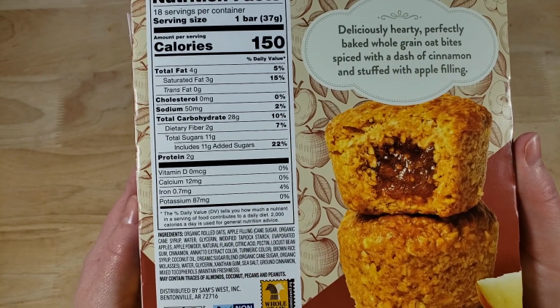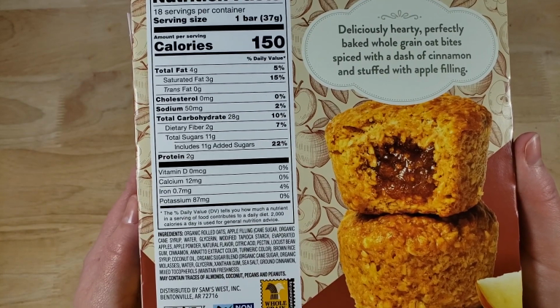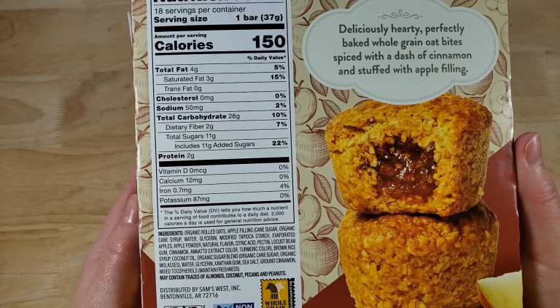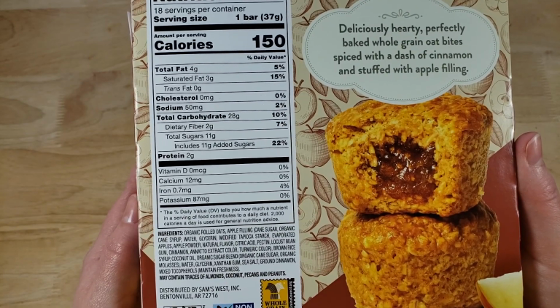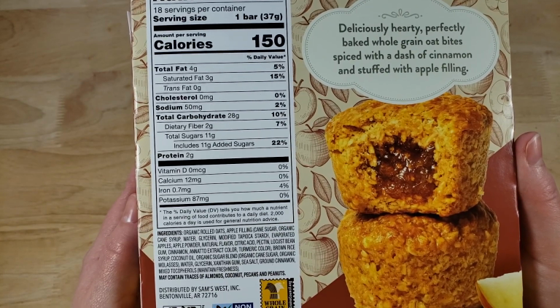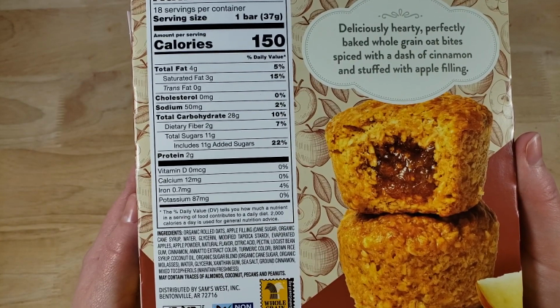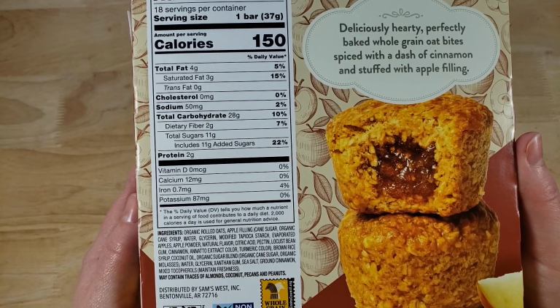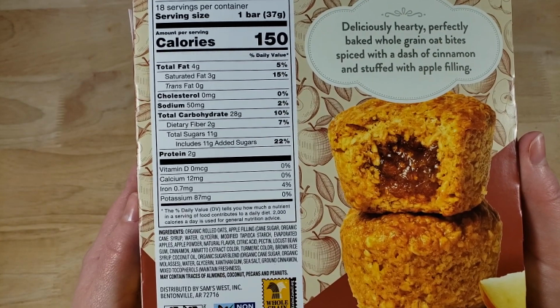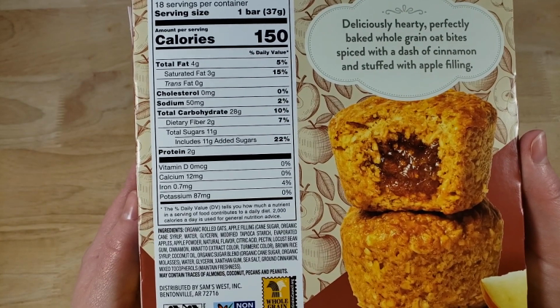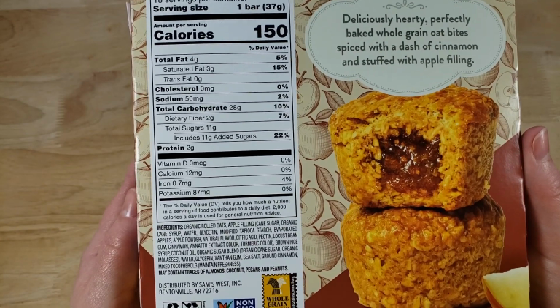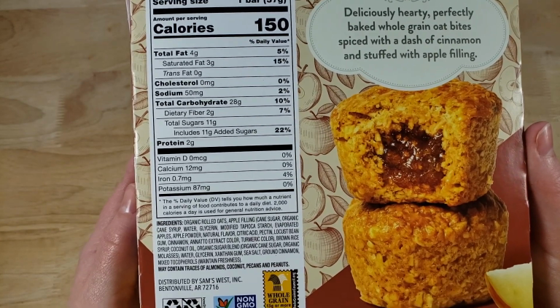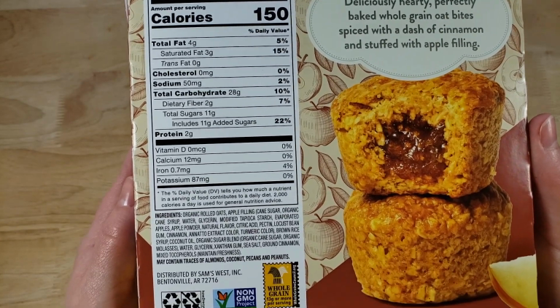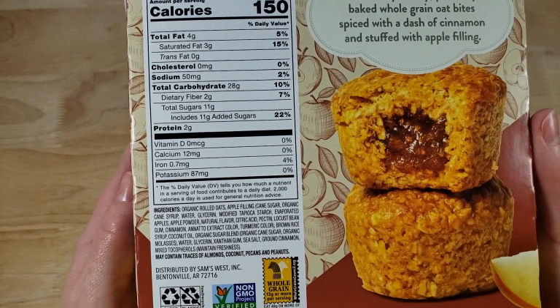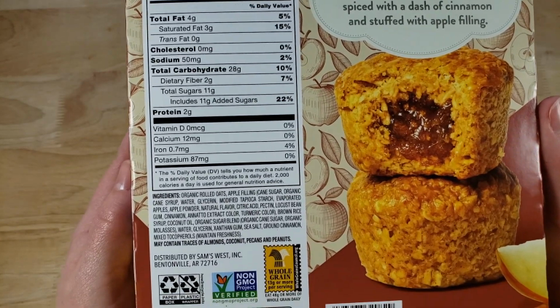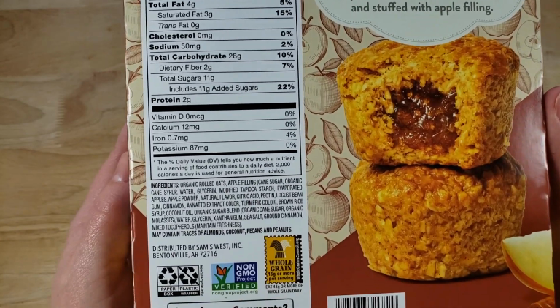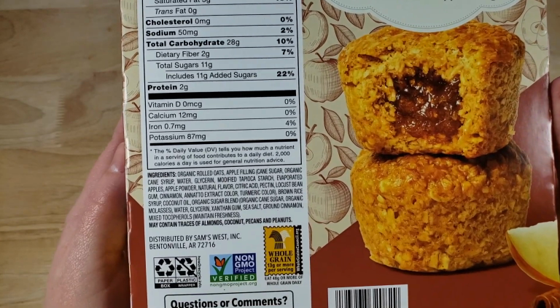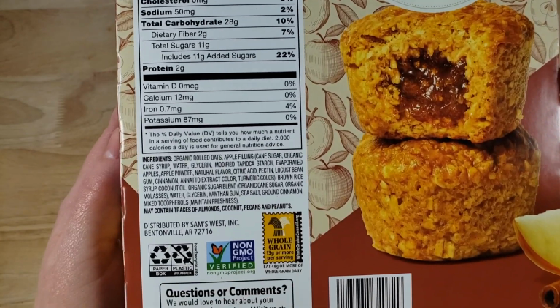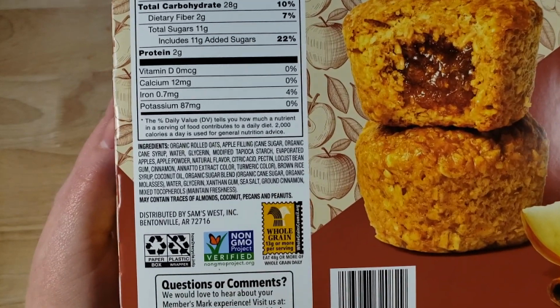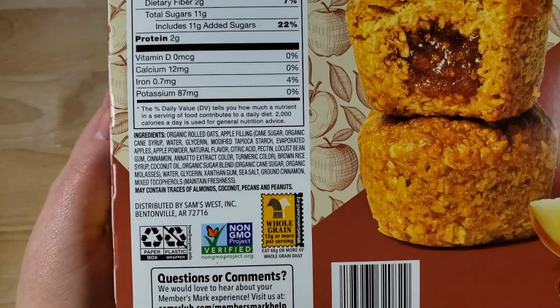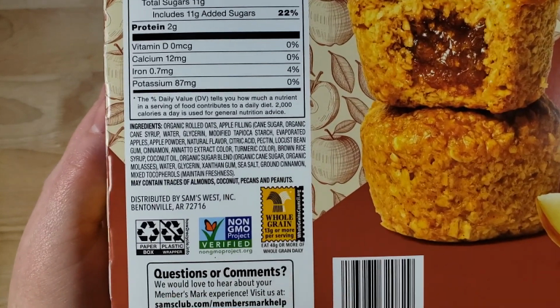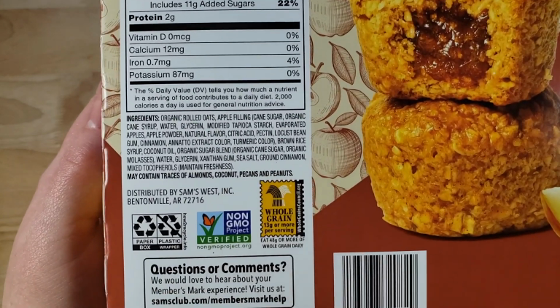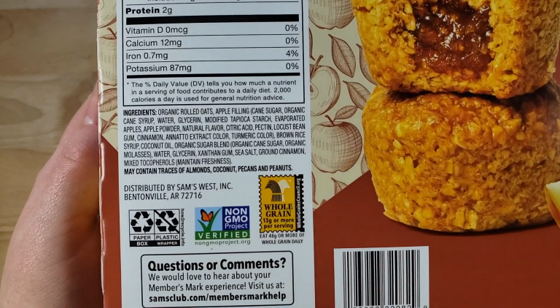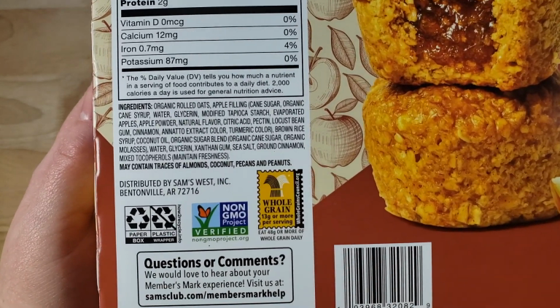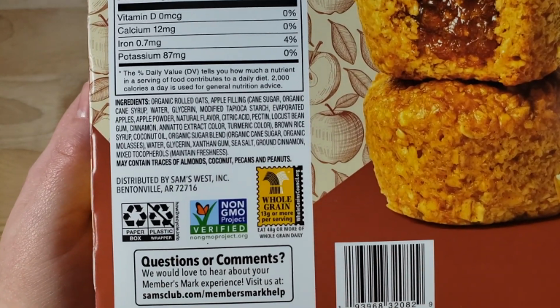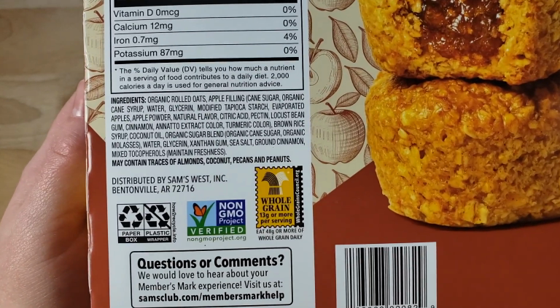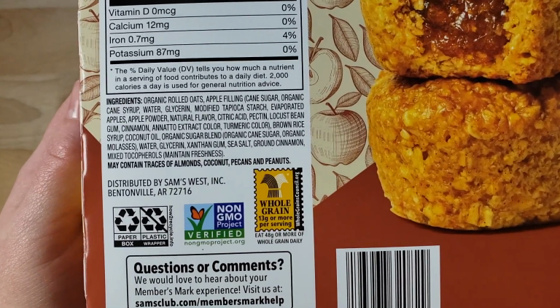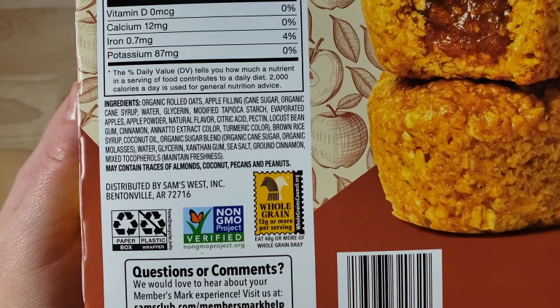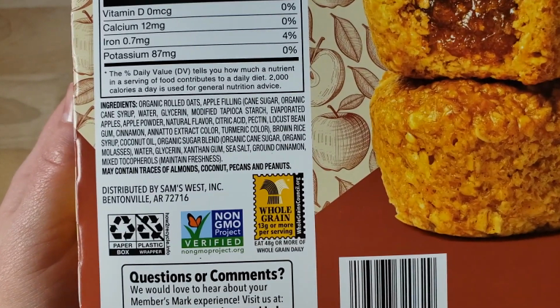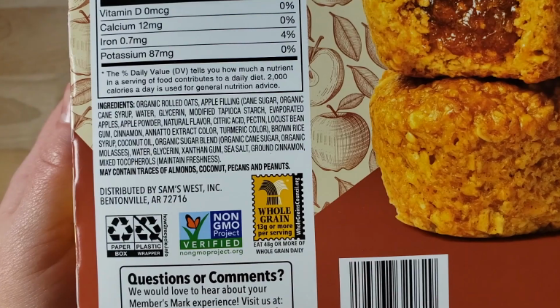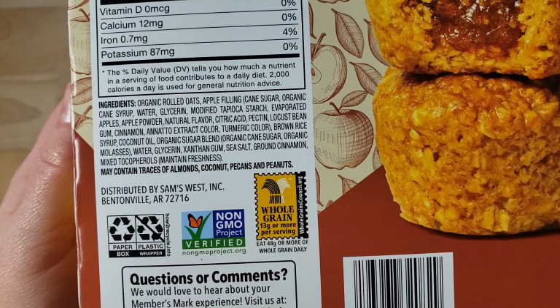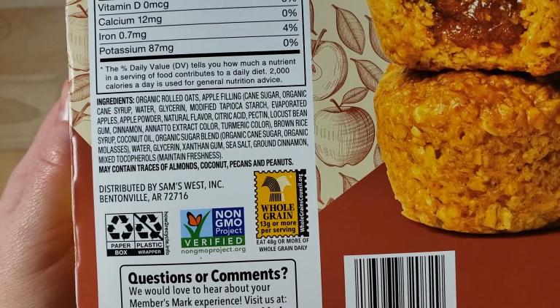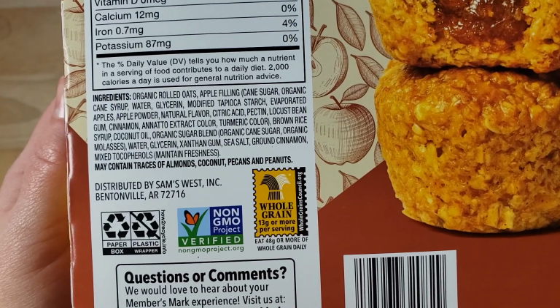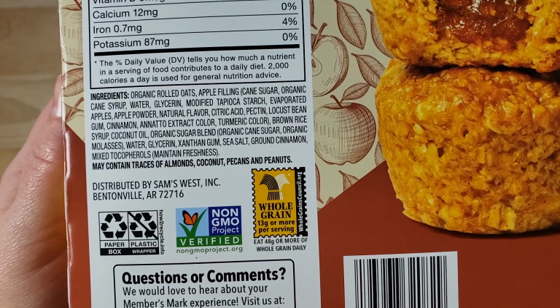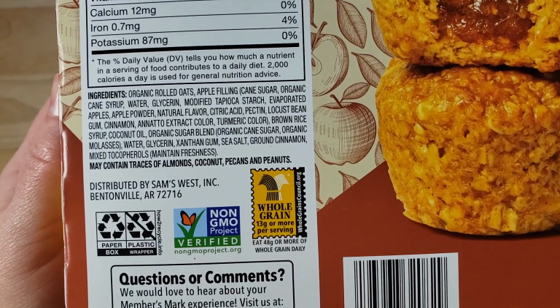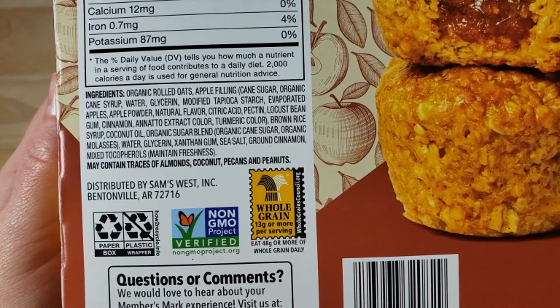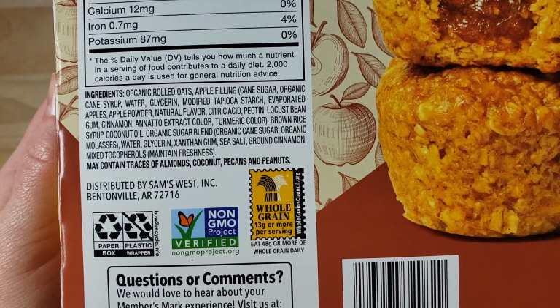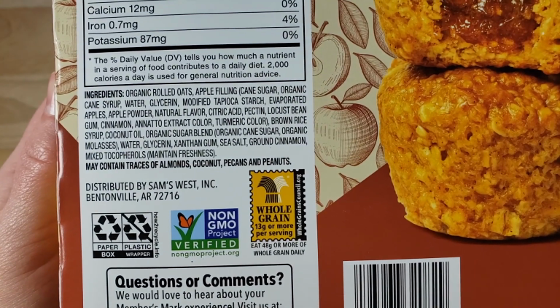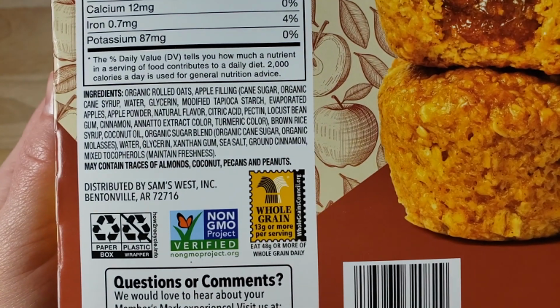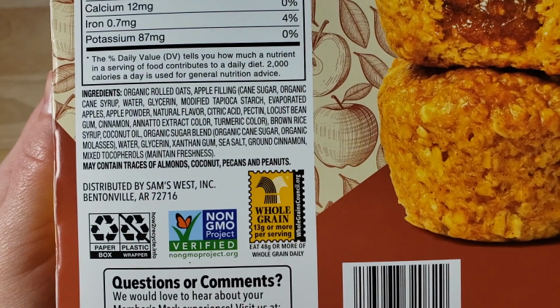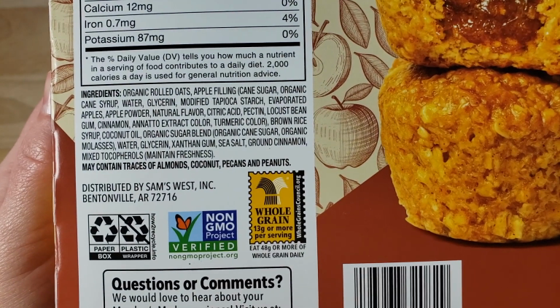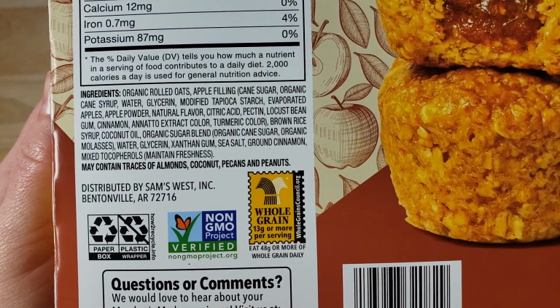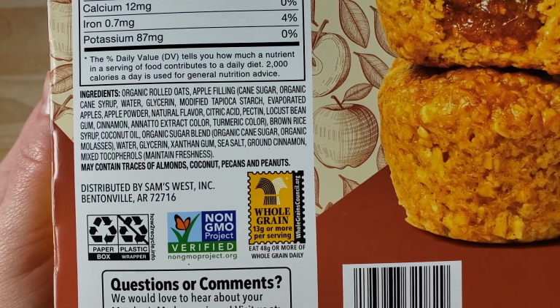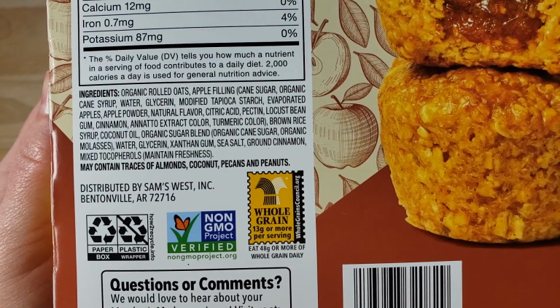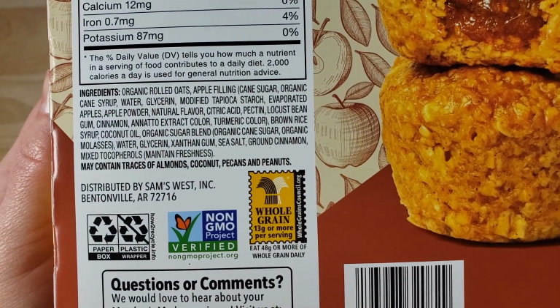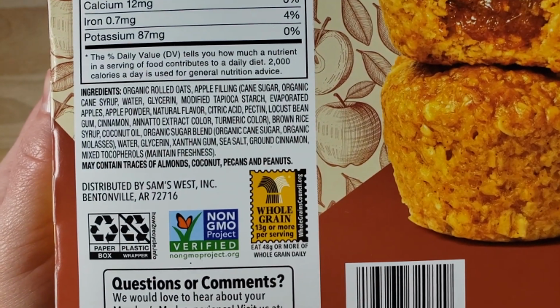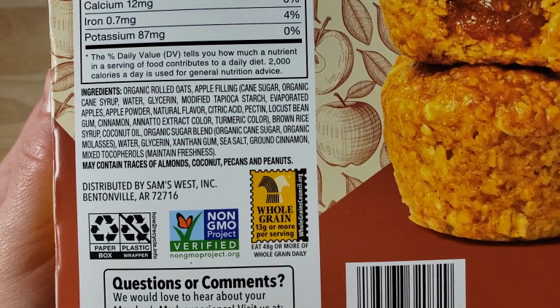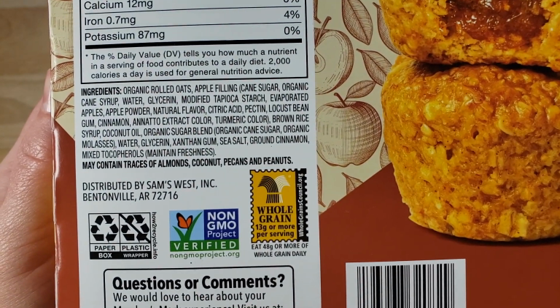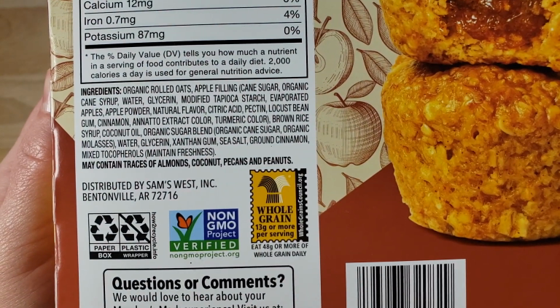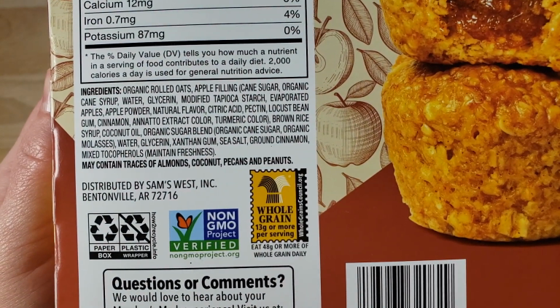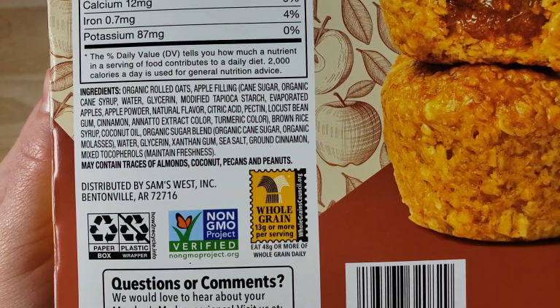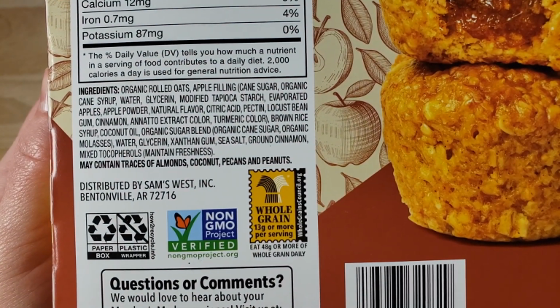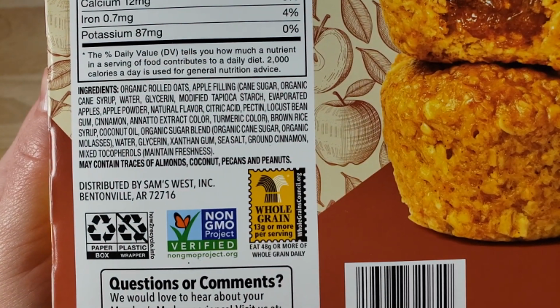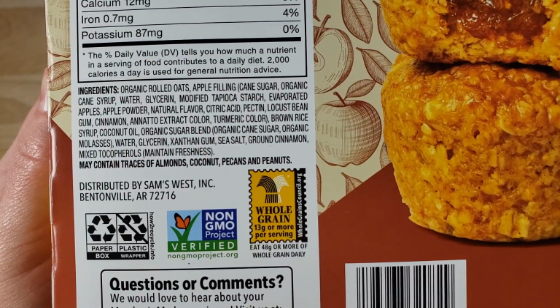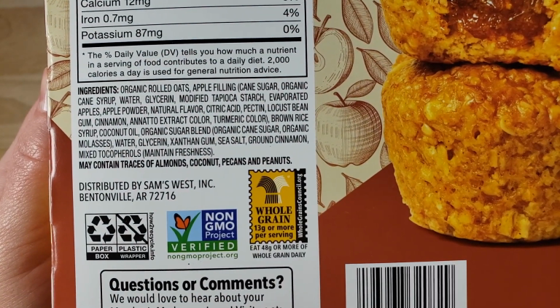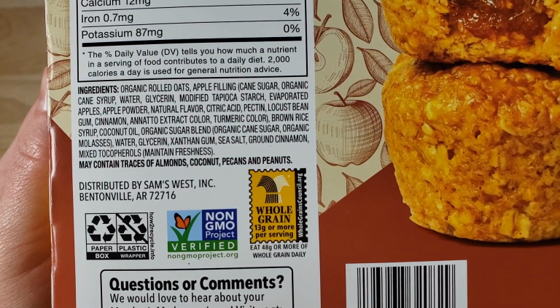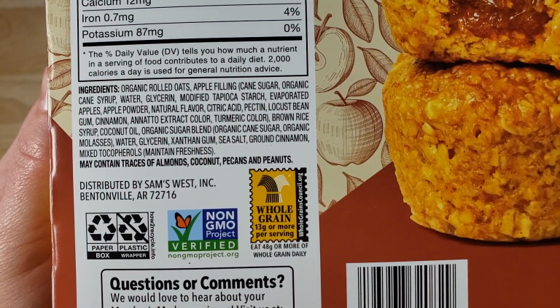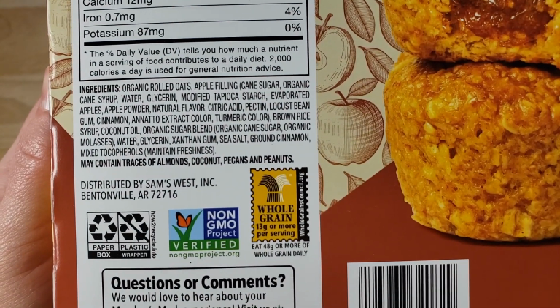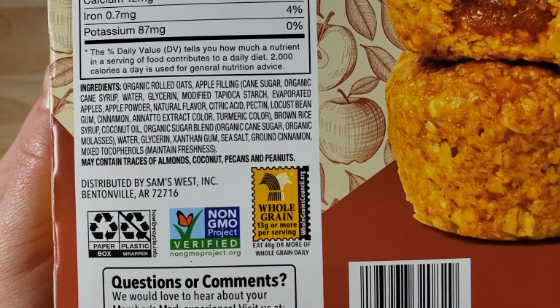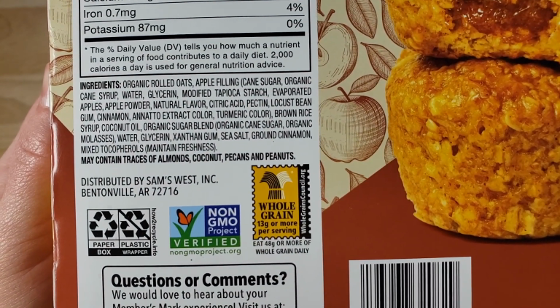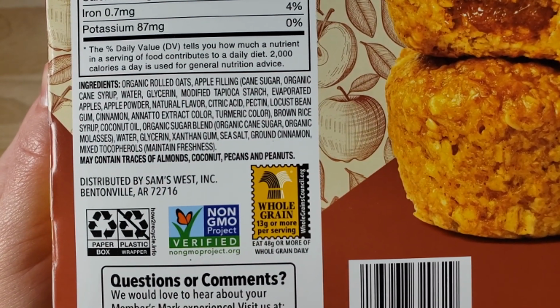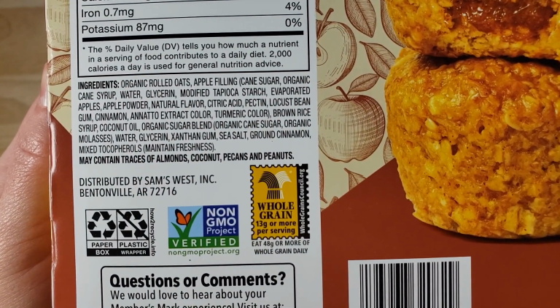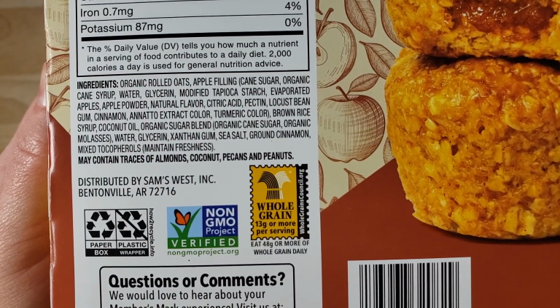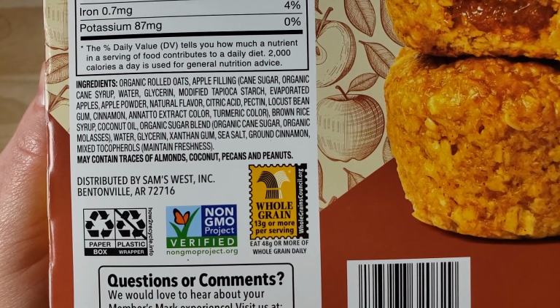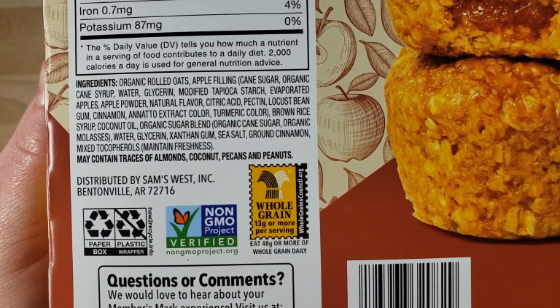And so we saw this — this is interesting. Now it looks pretty big, so hopefully there's a lot inside.